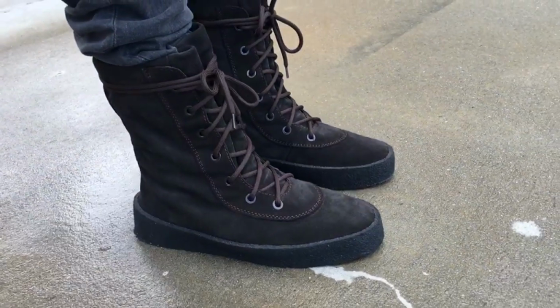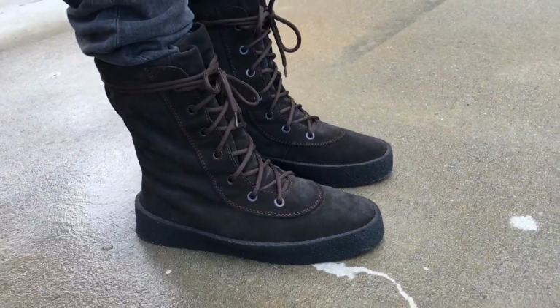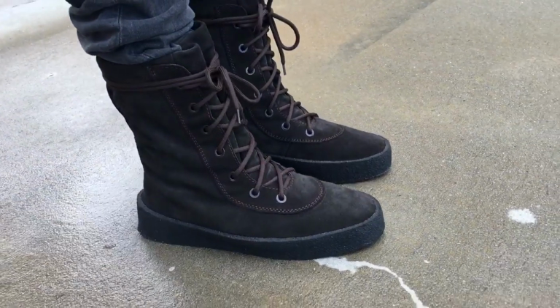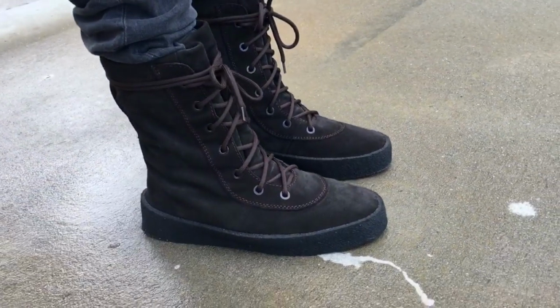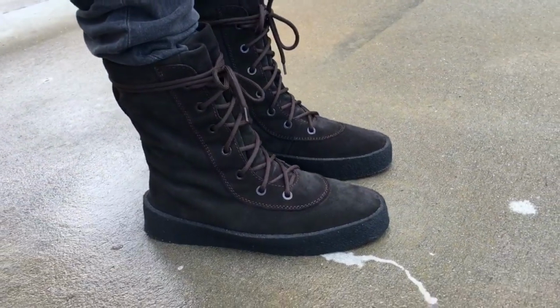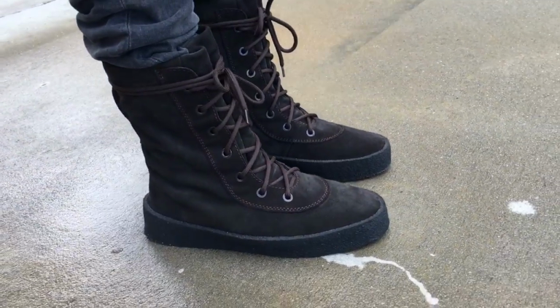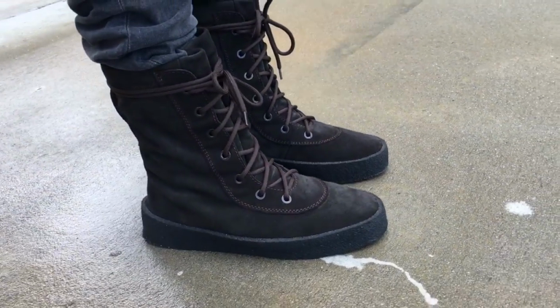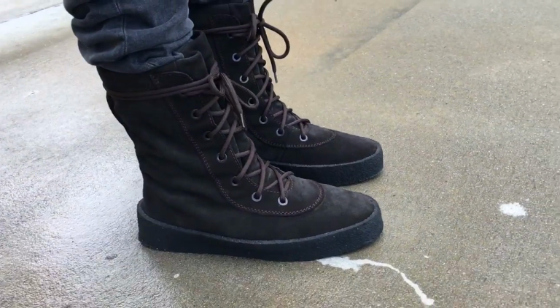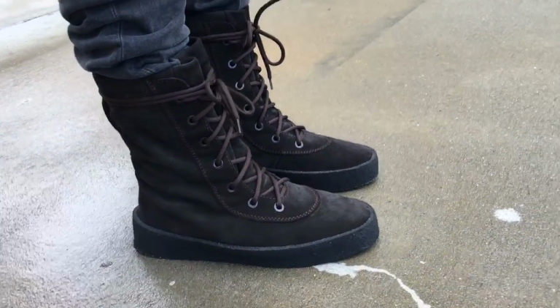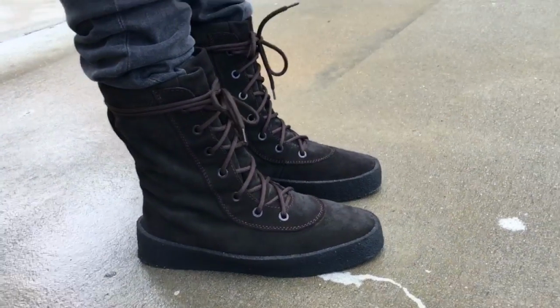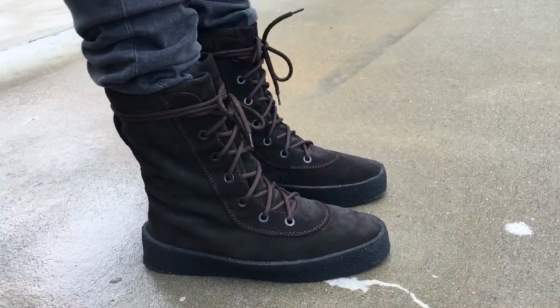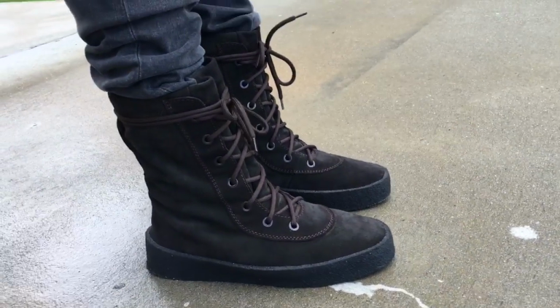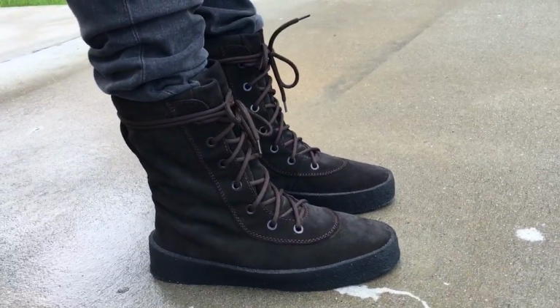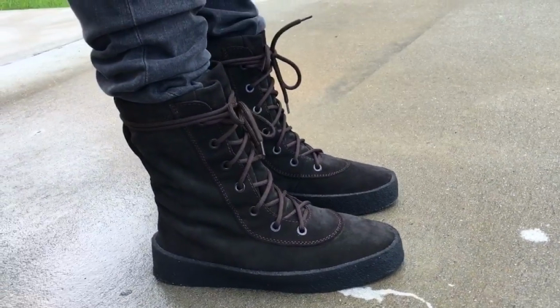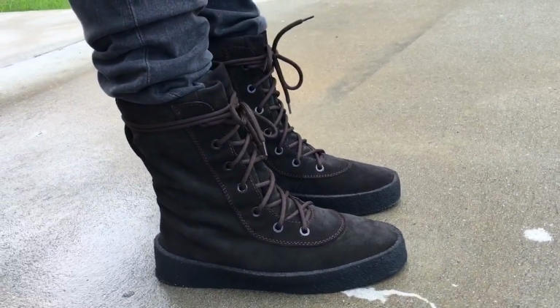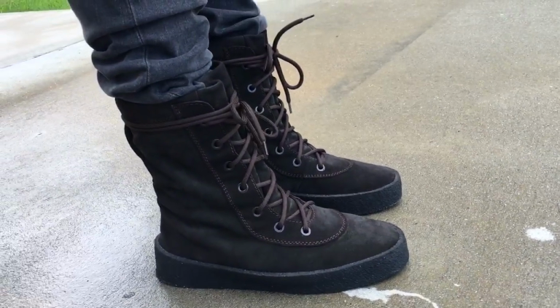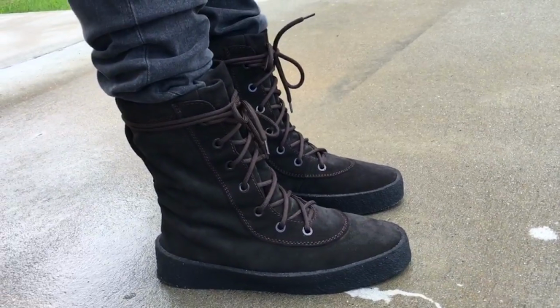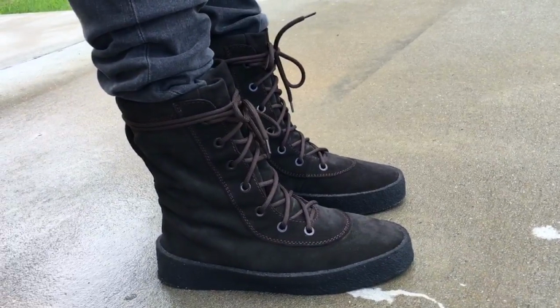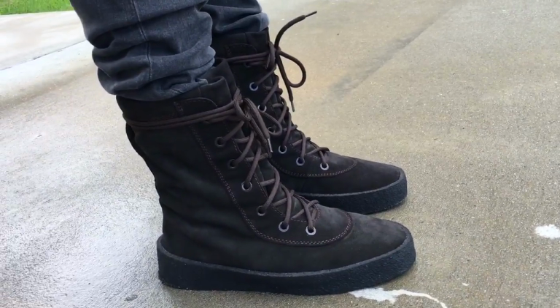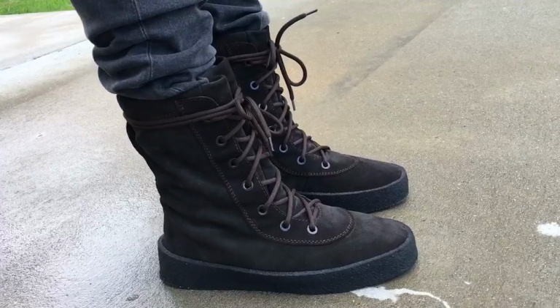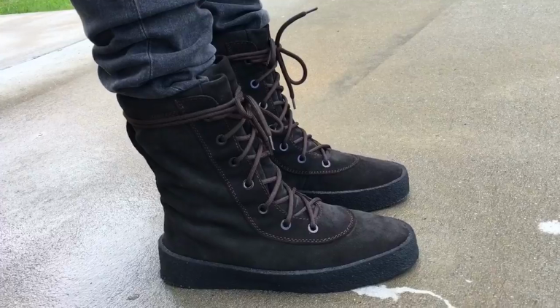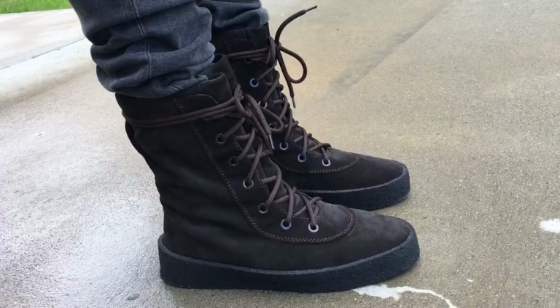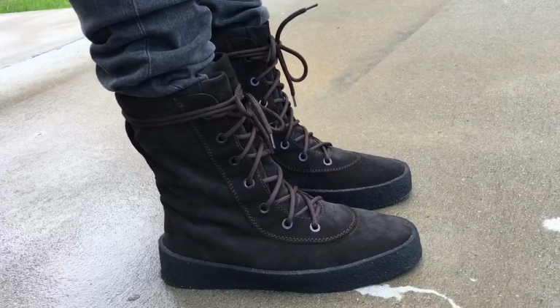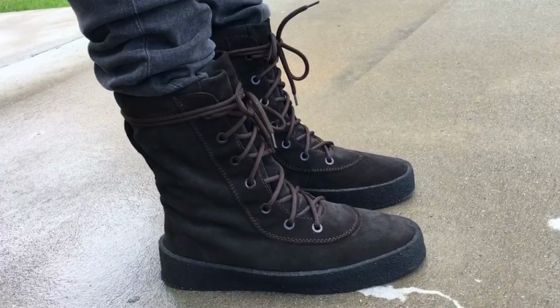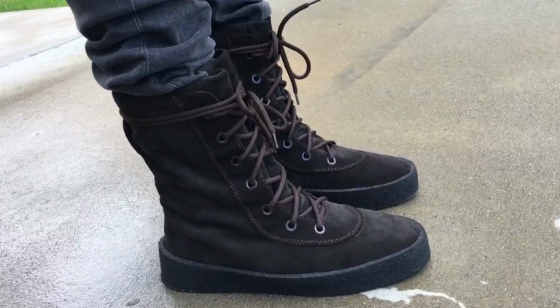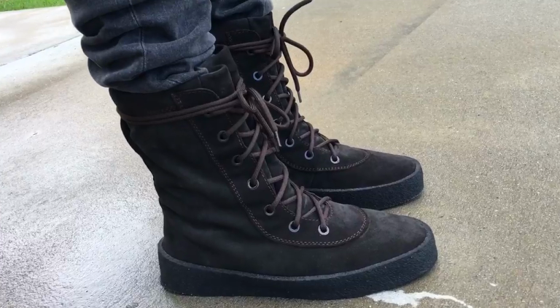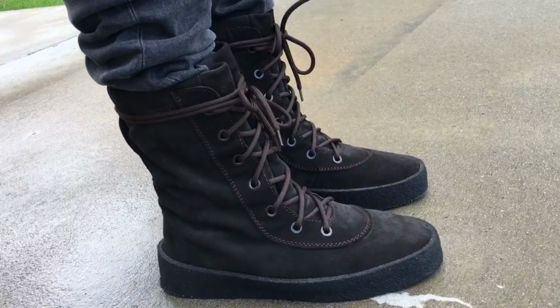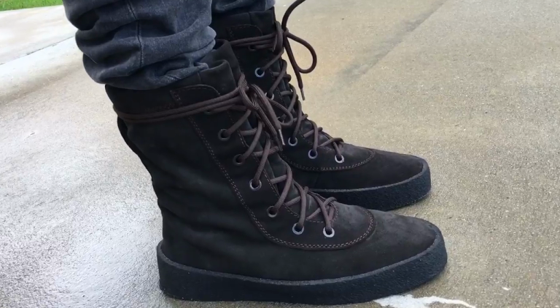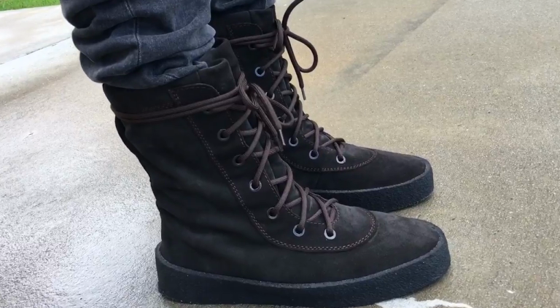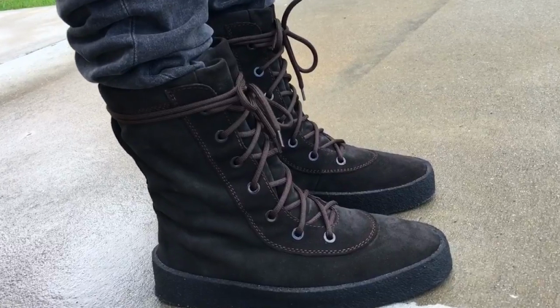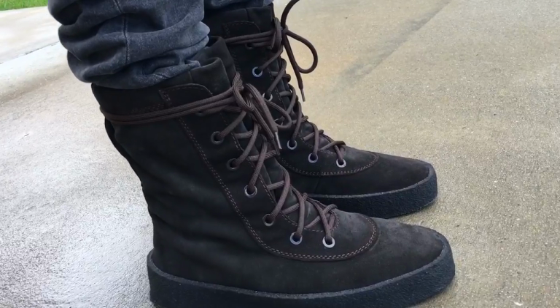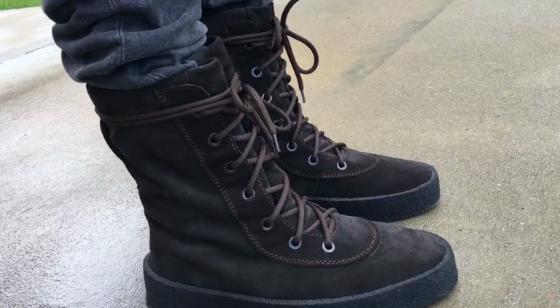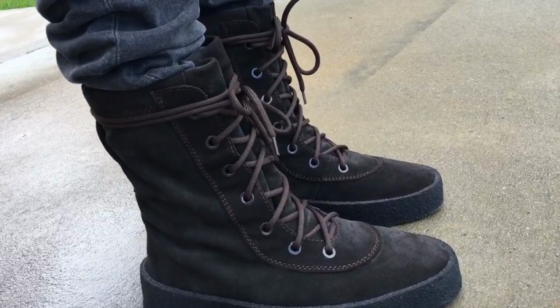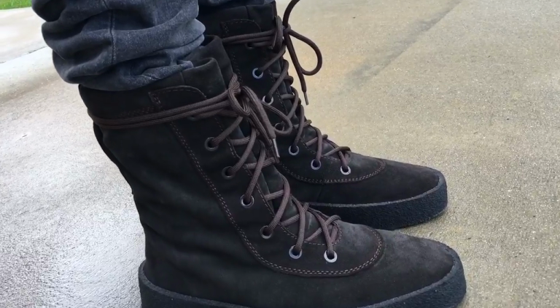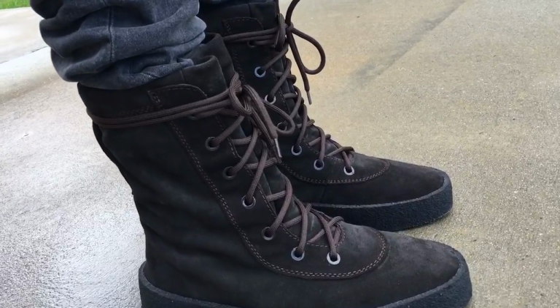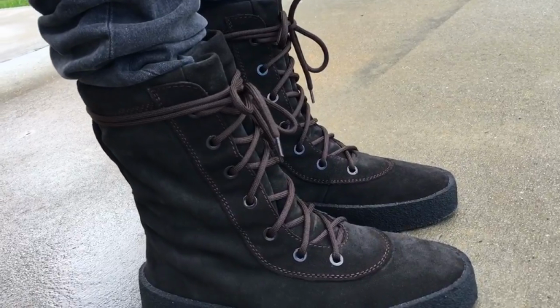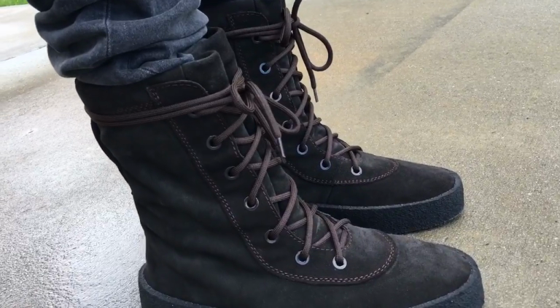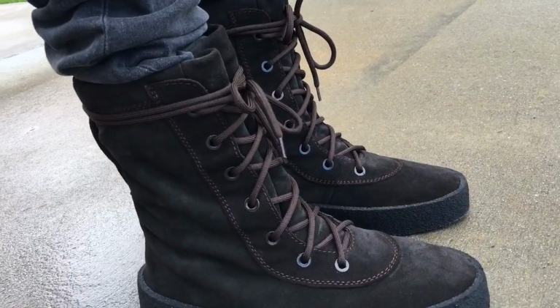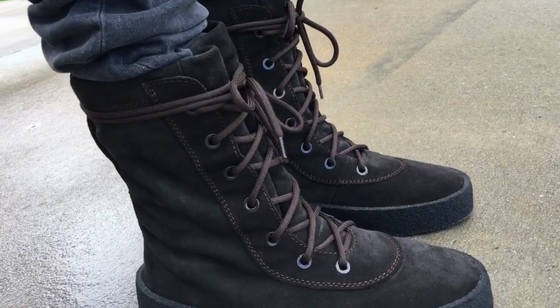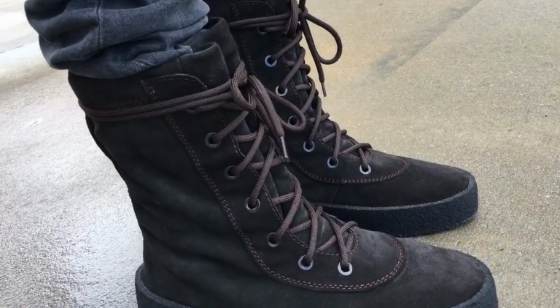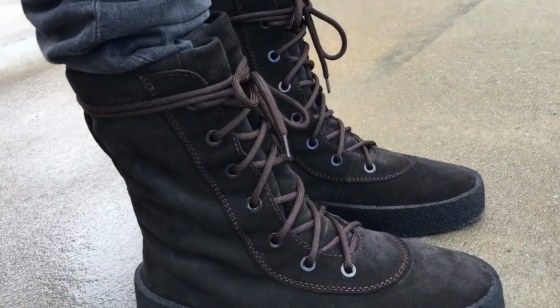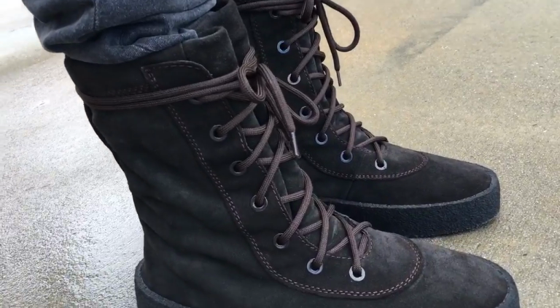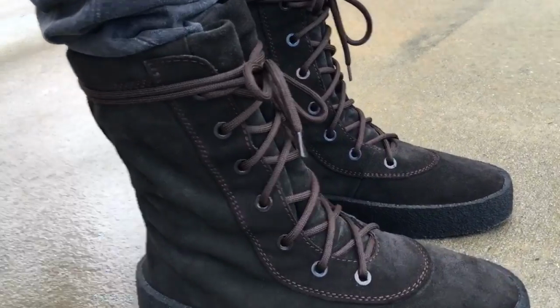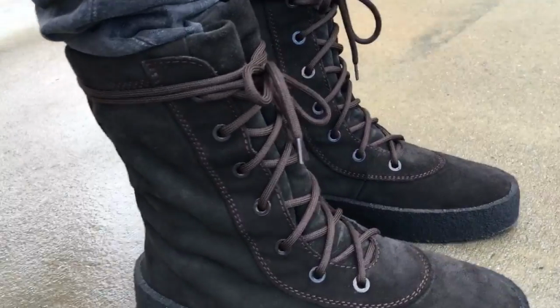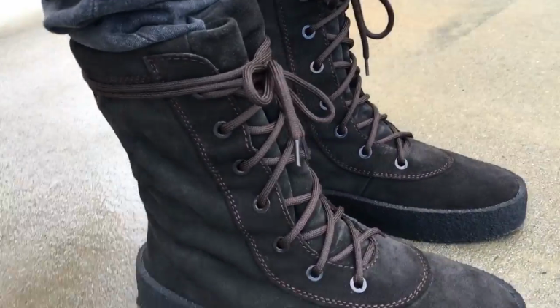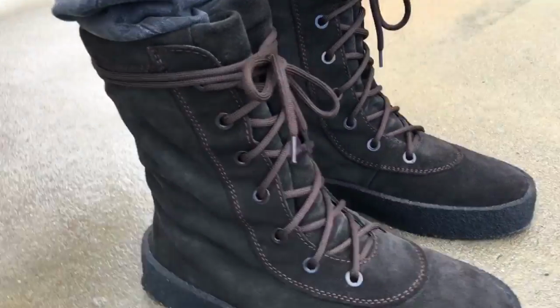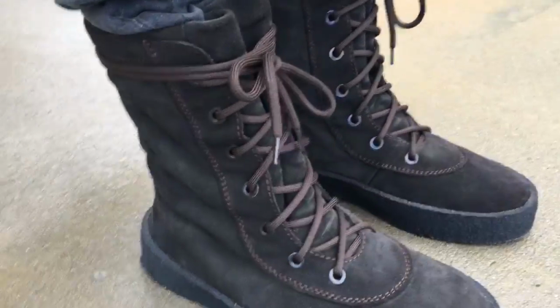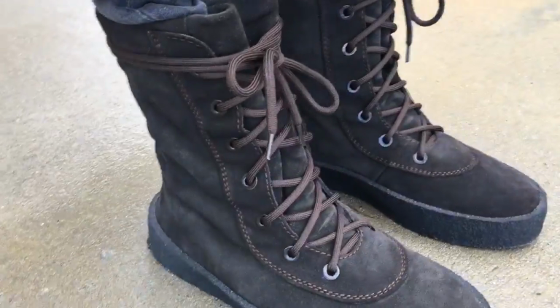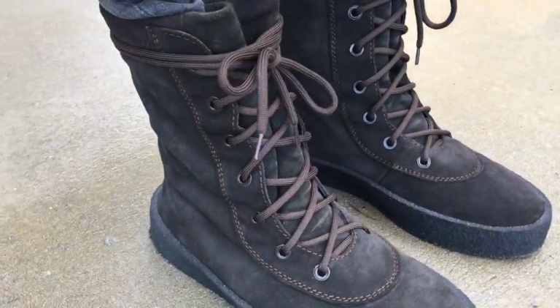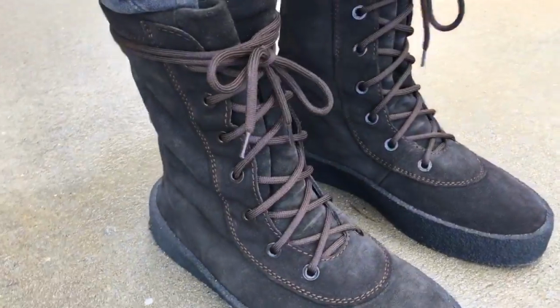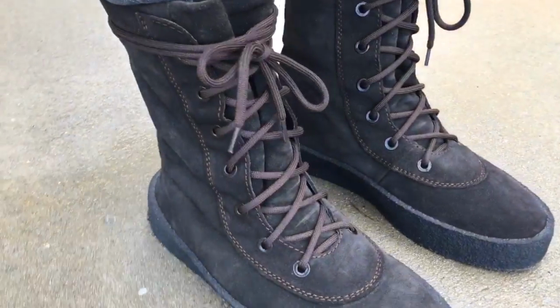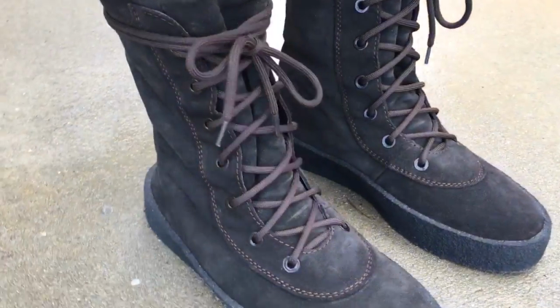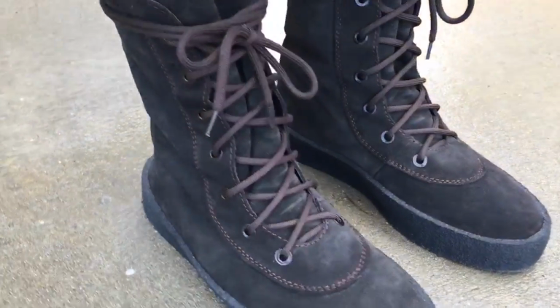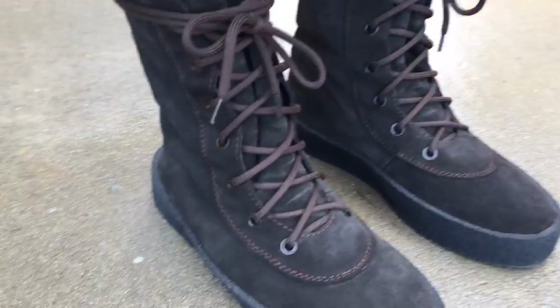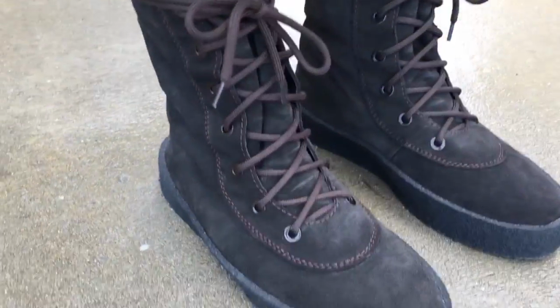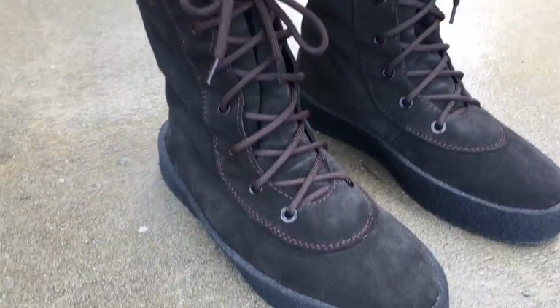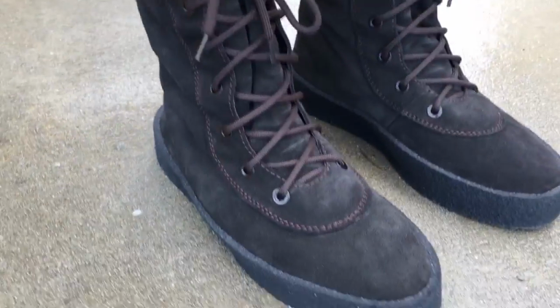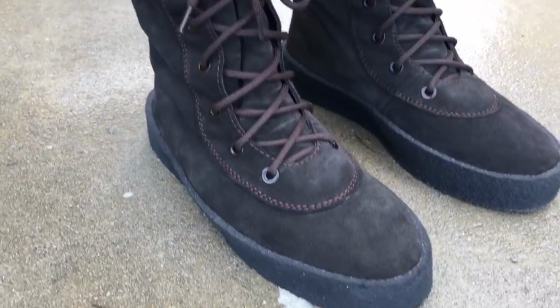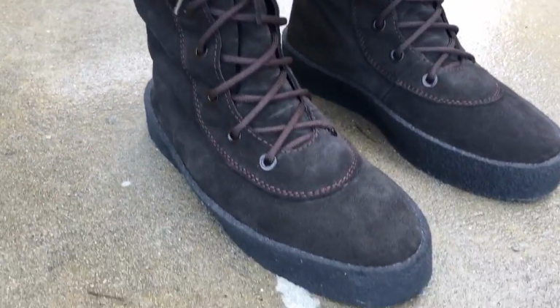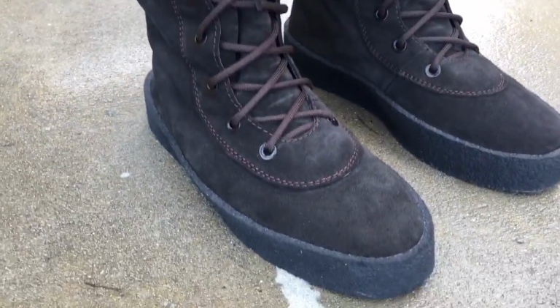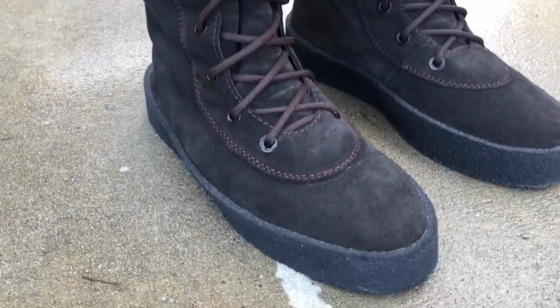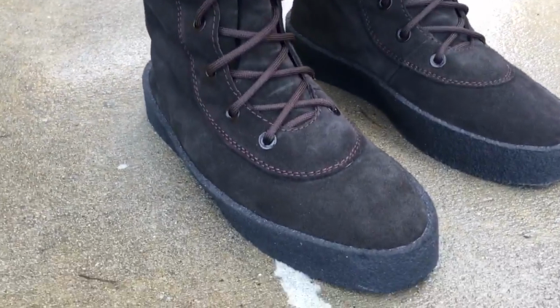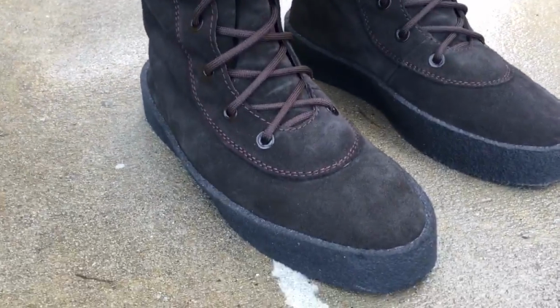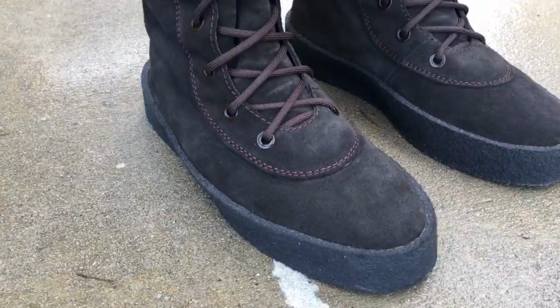Size-wise, go true to size. Don't go down at all. Possibly you could go up in sizing if need be.